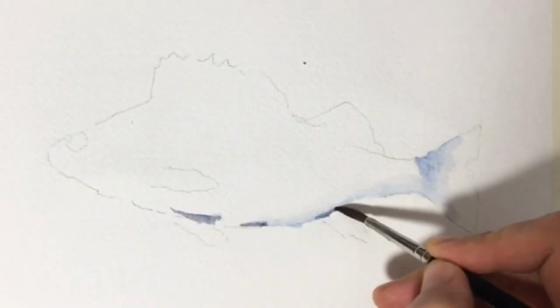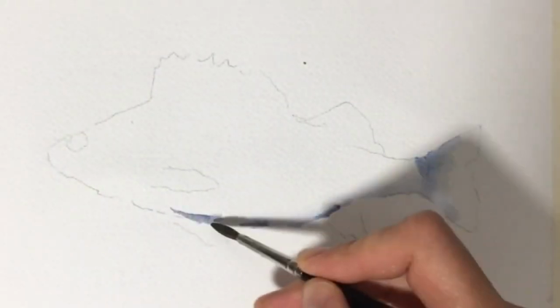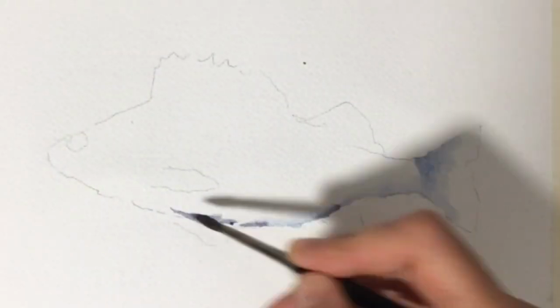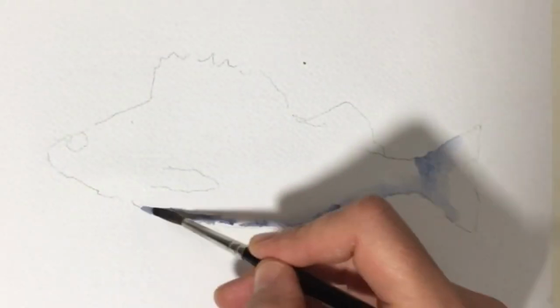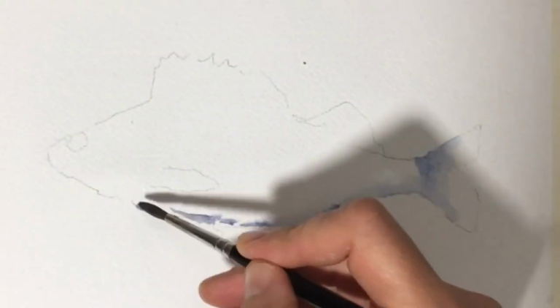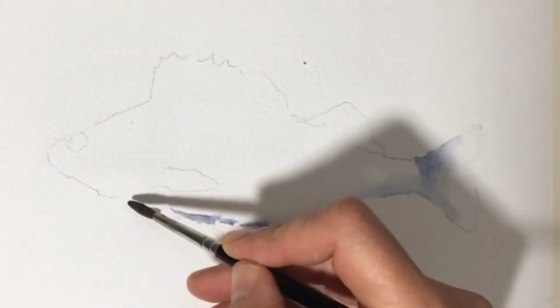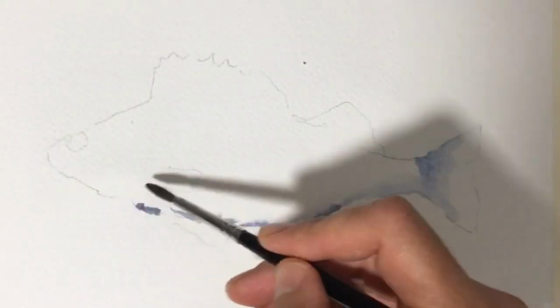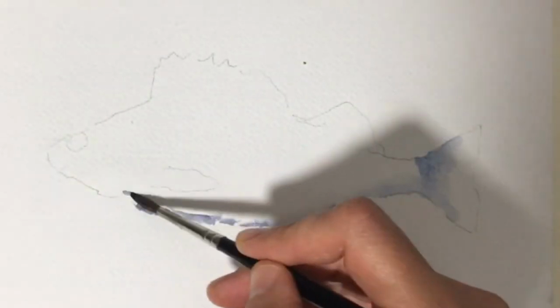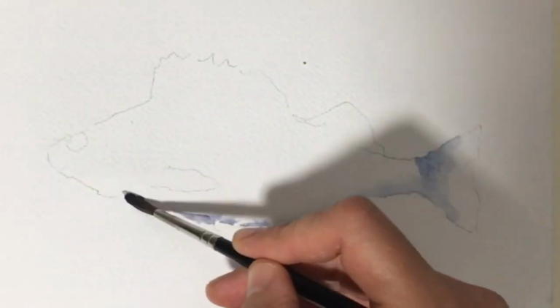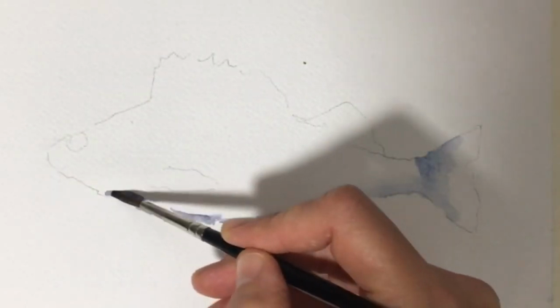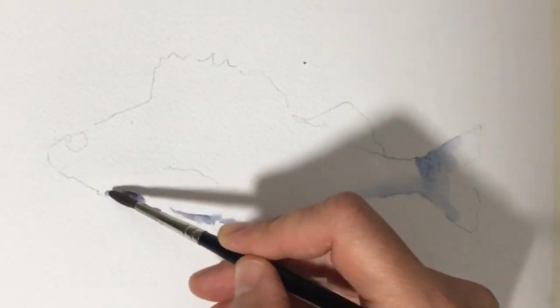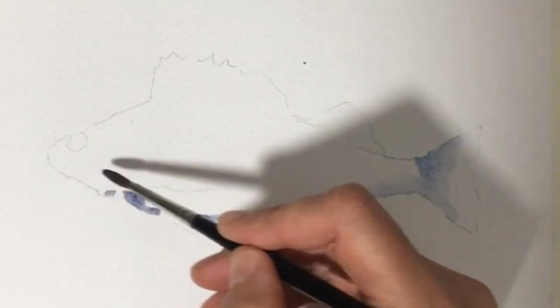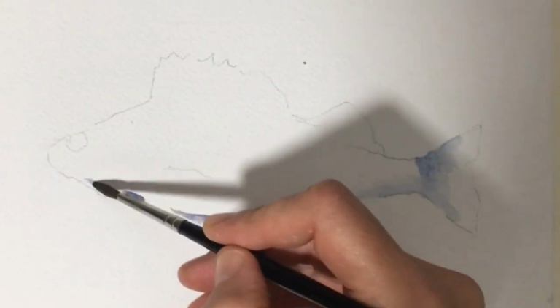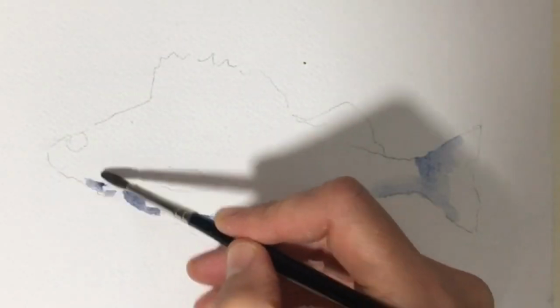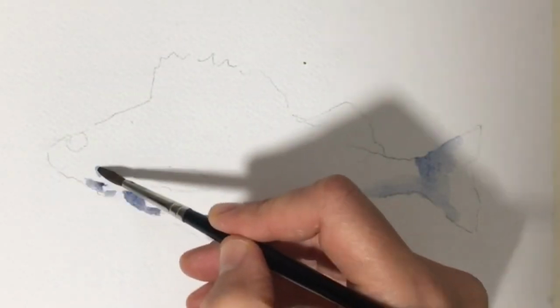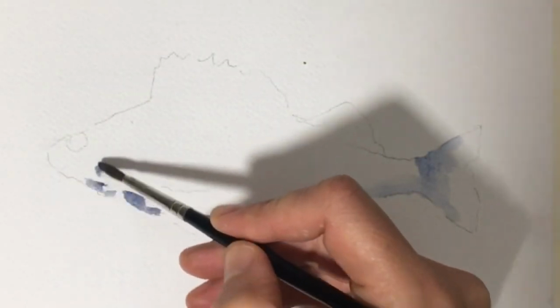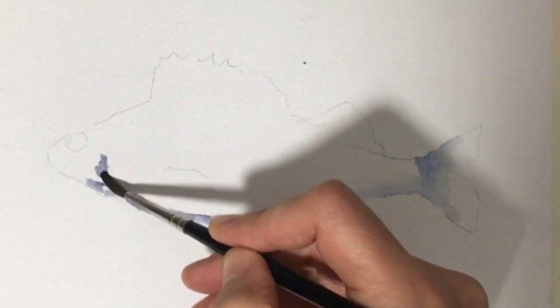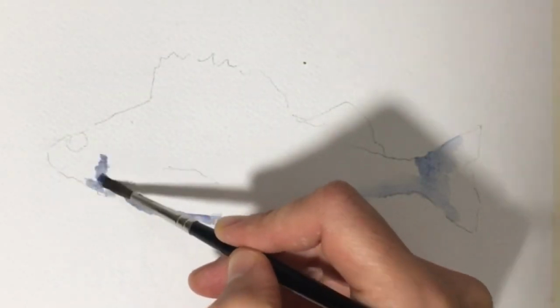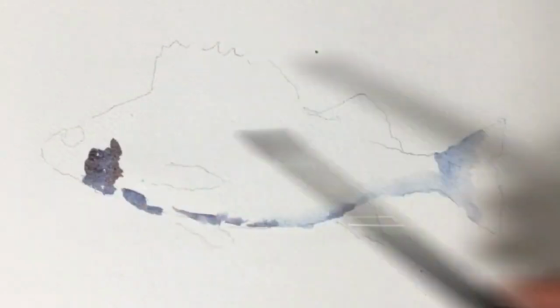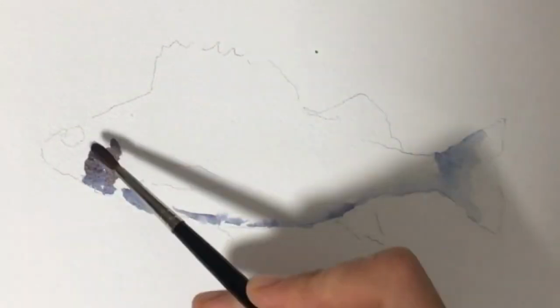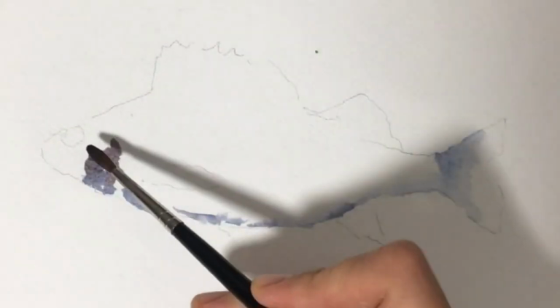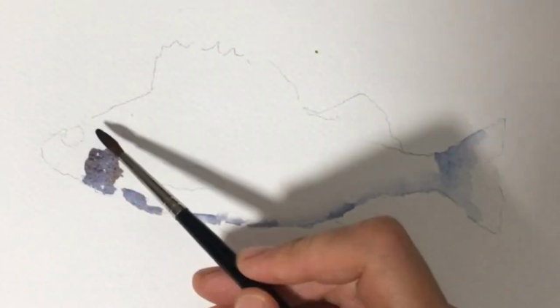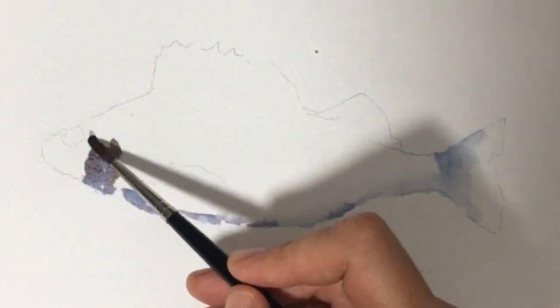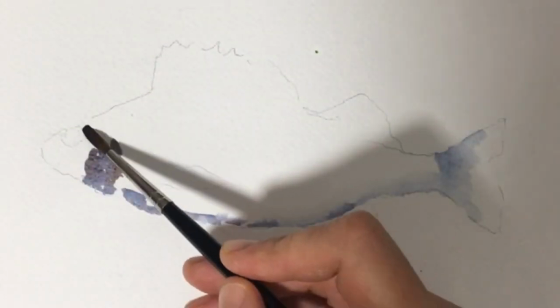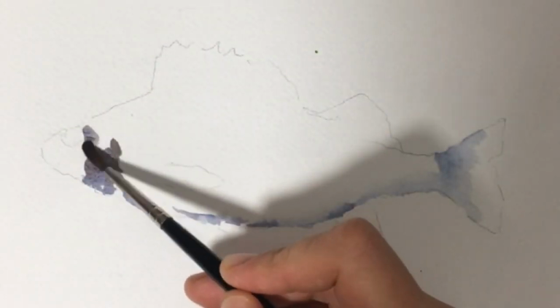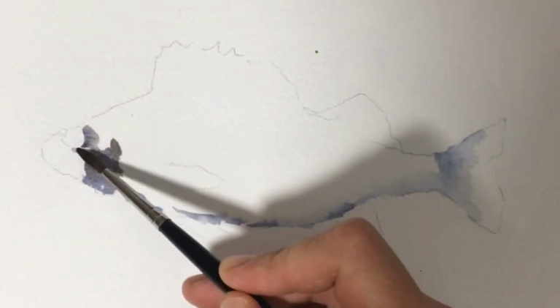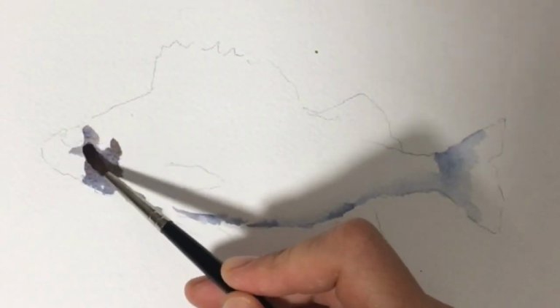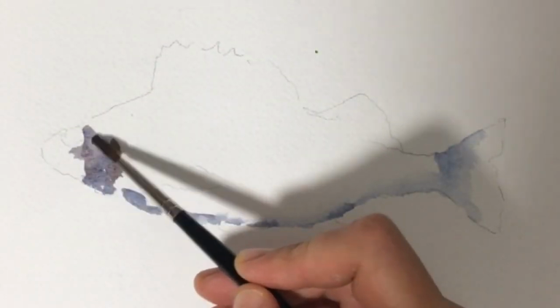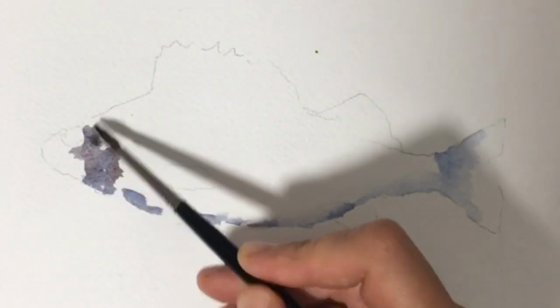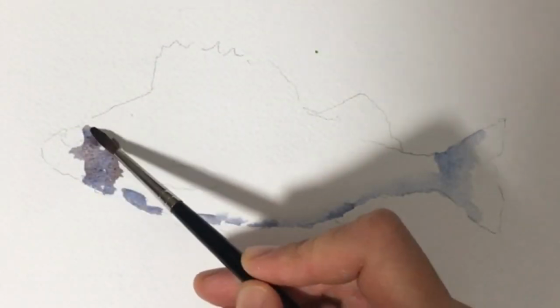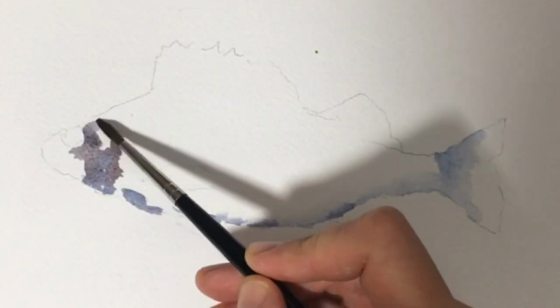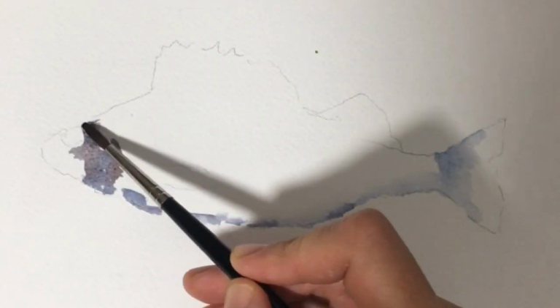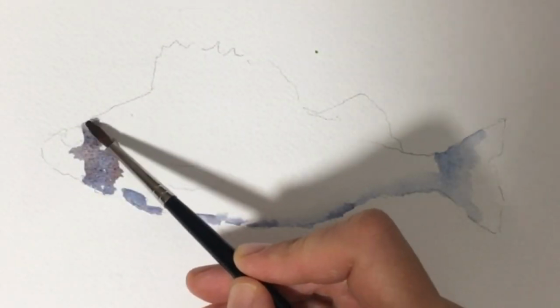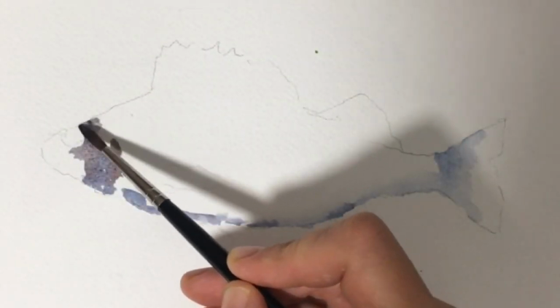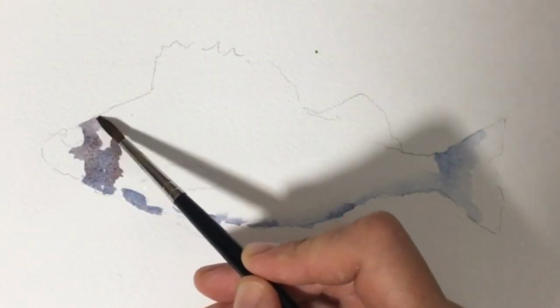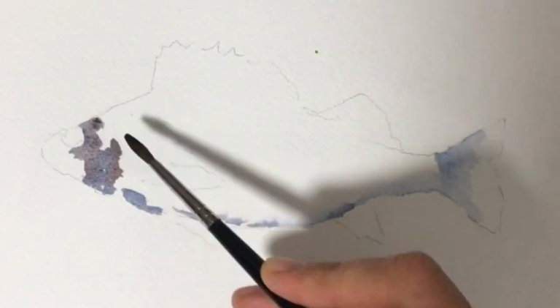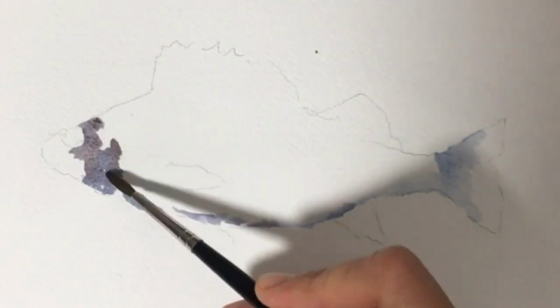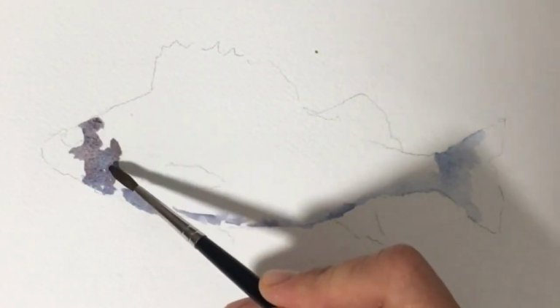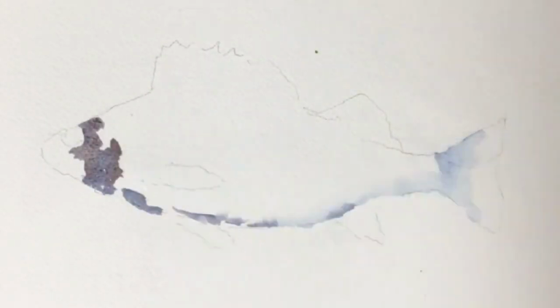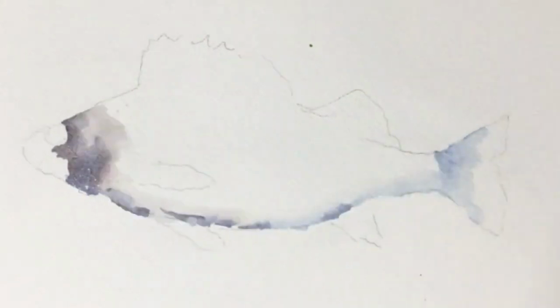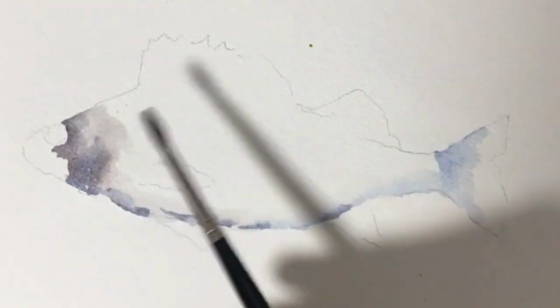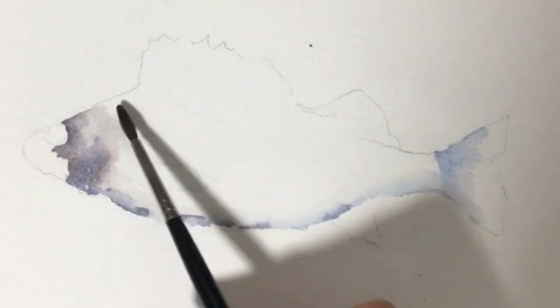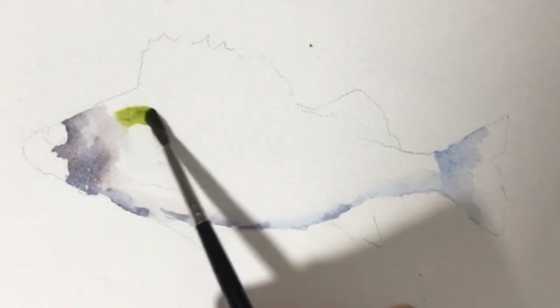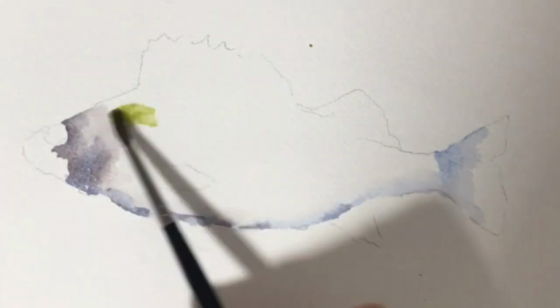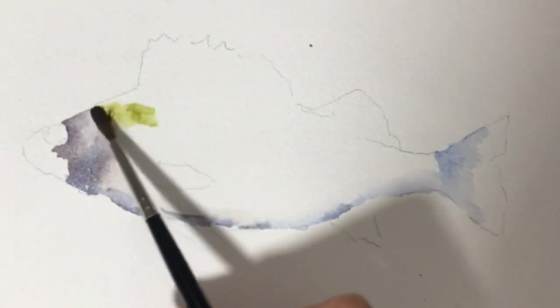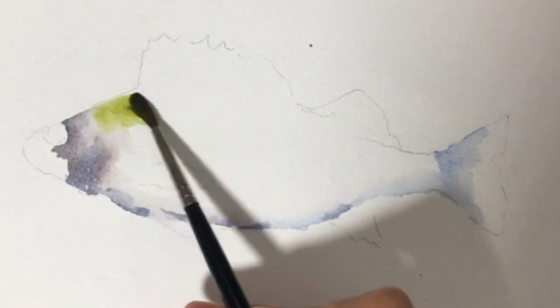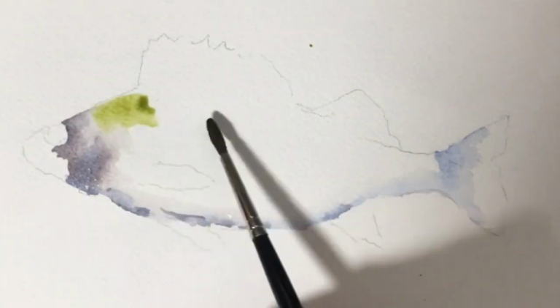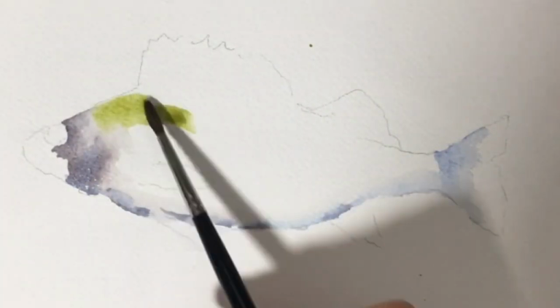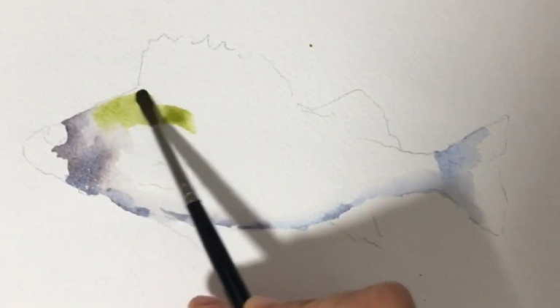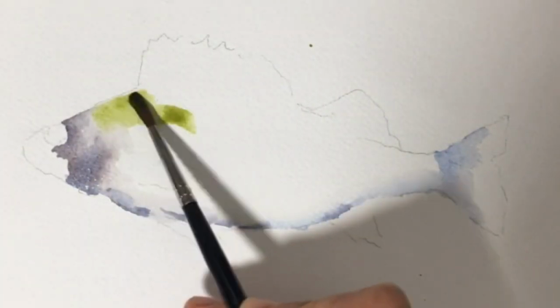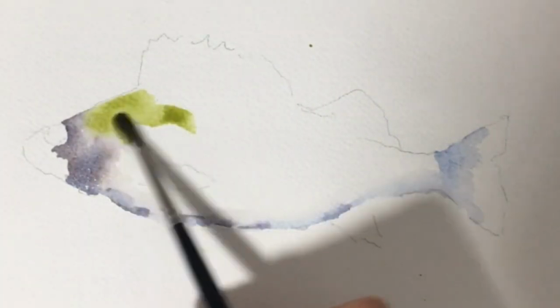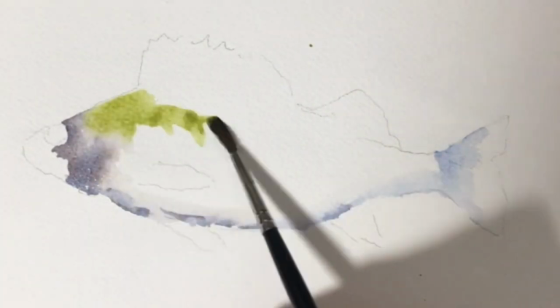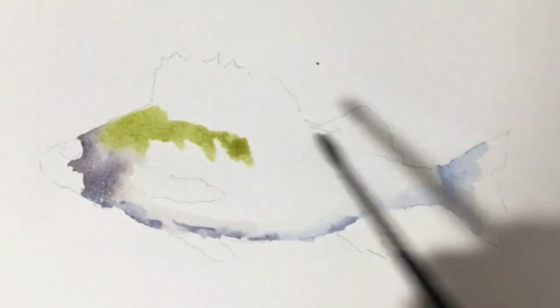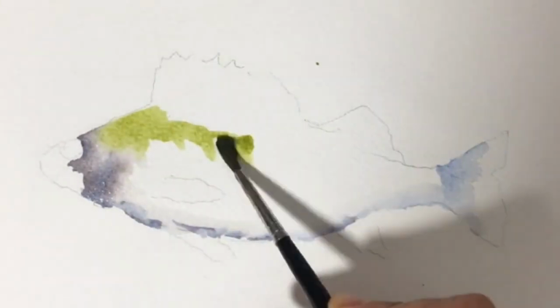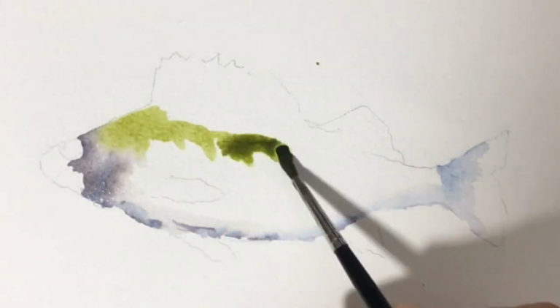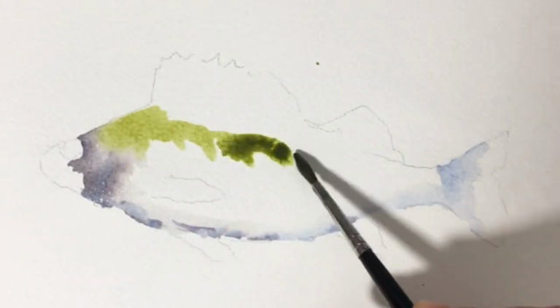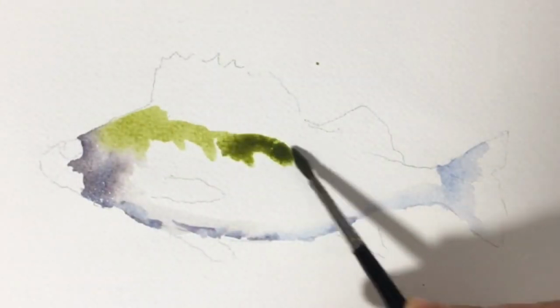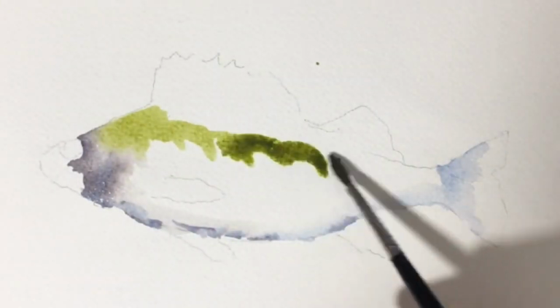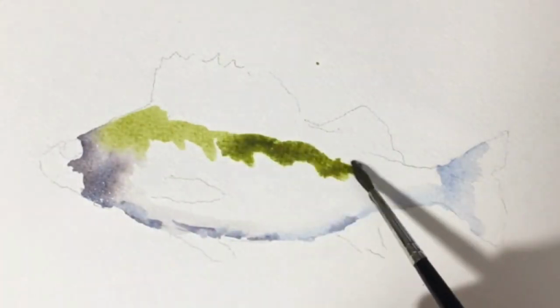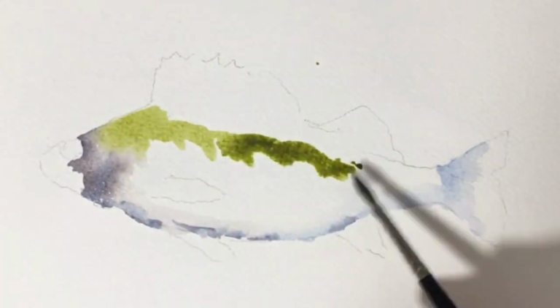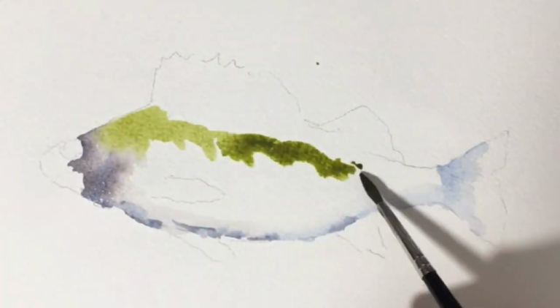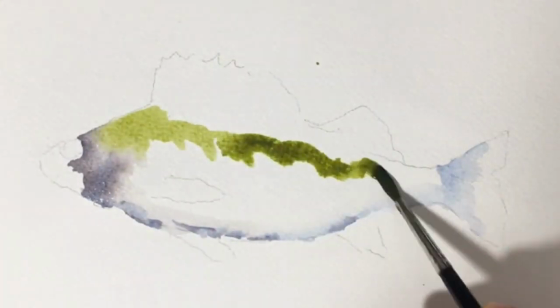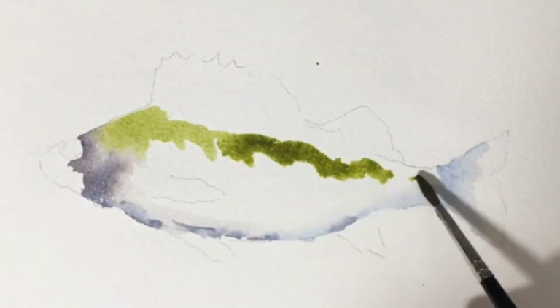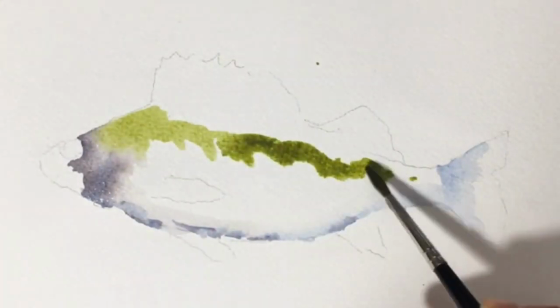I started by sketching some simple guidelines and then added a mix of French ultramarine and burnt umber to the white parts of the fish.